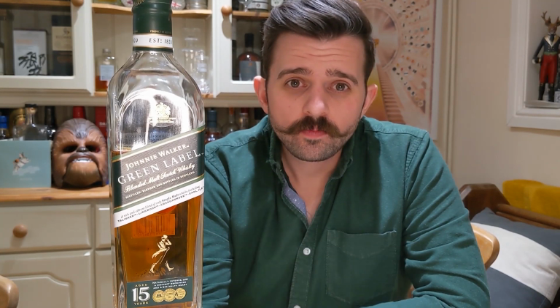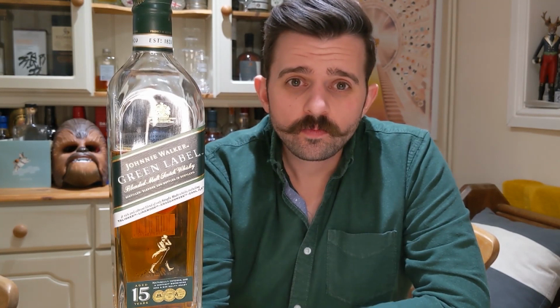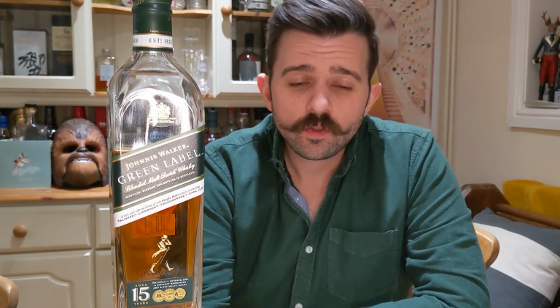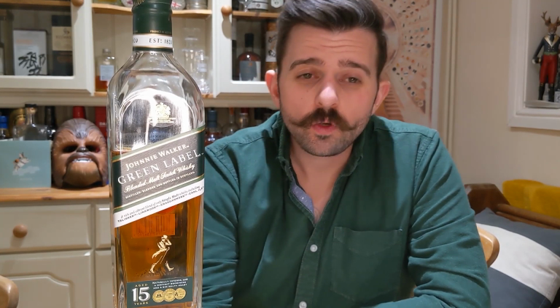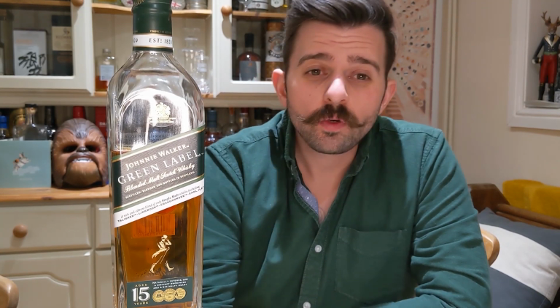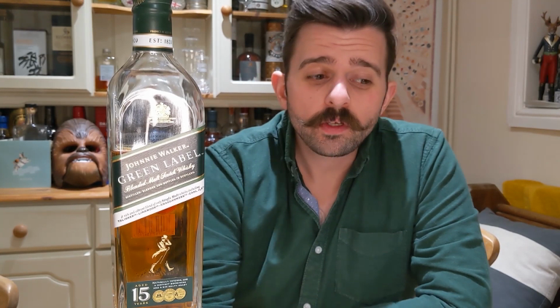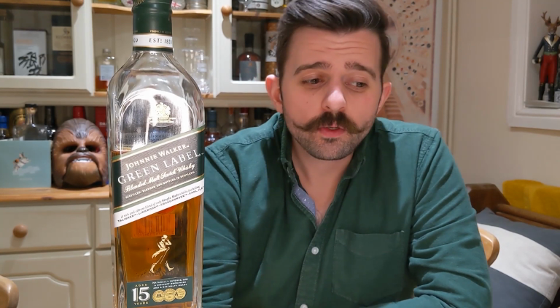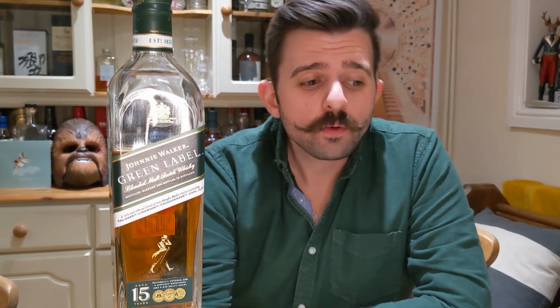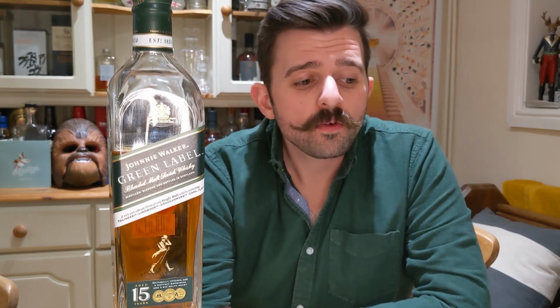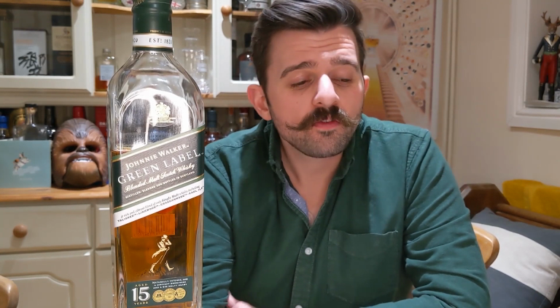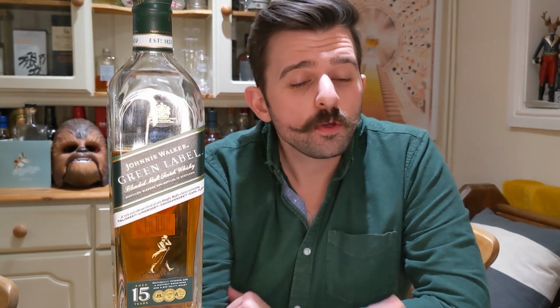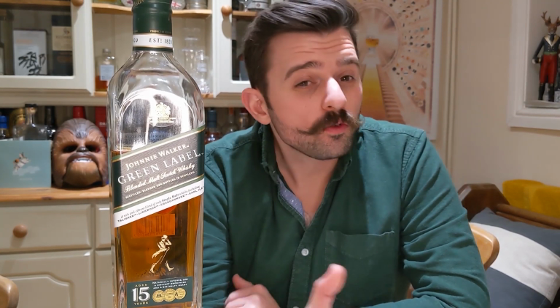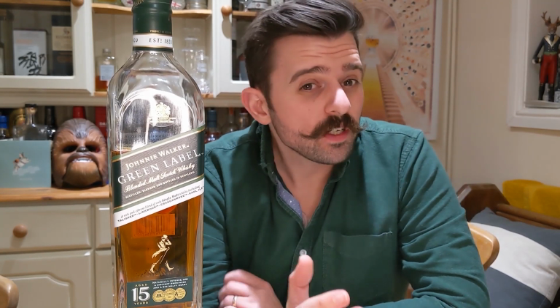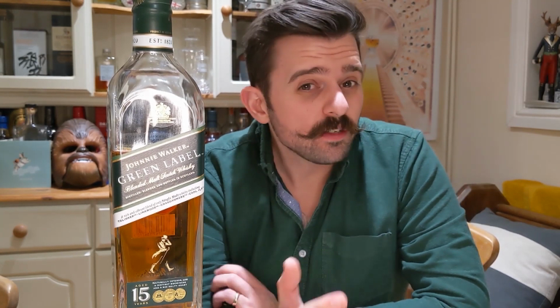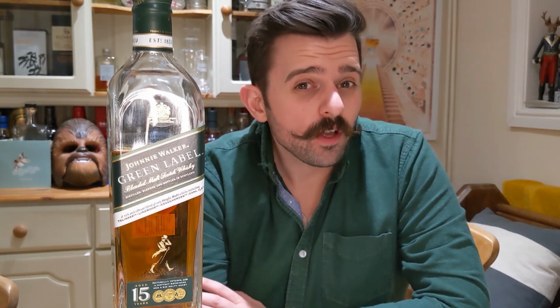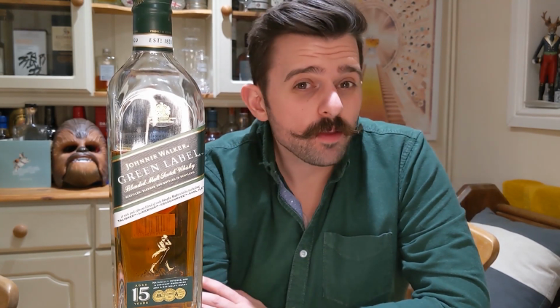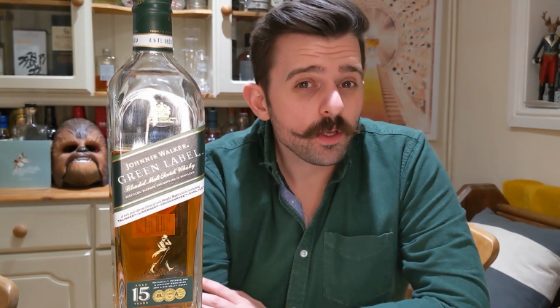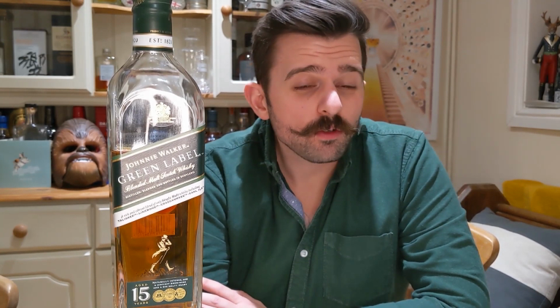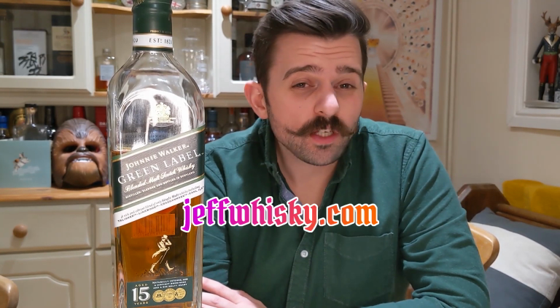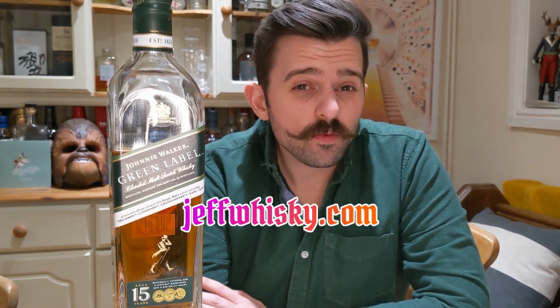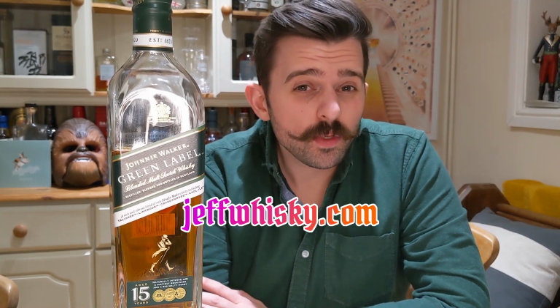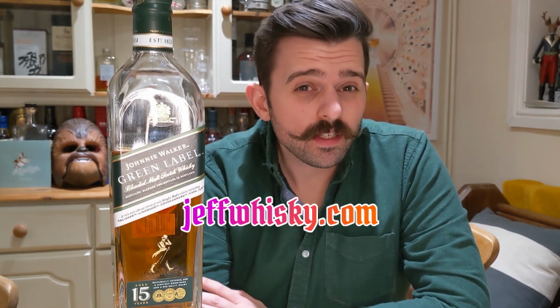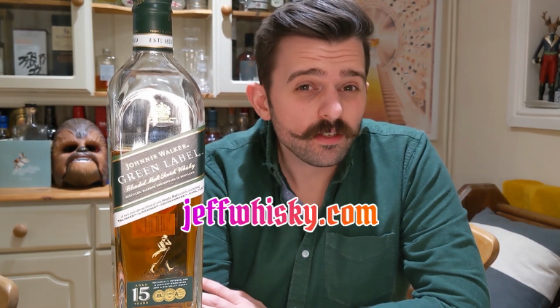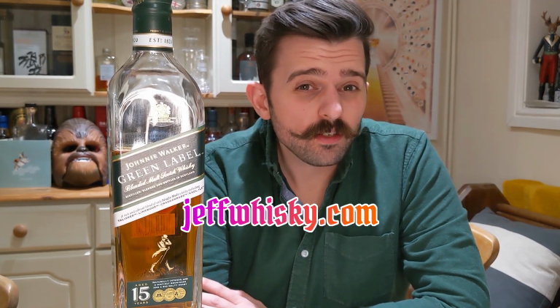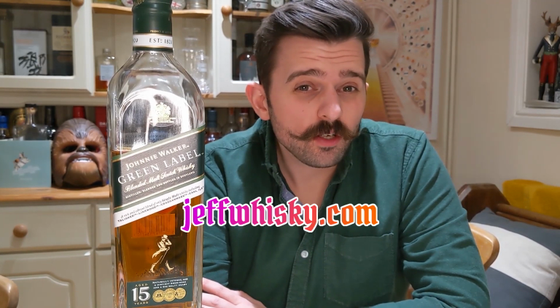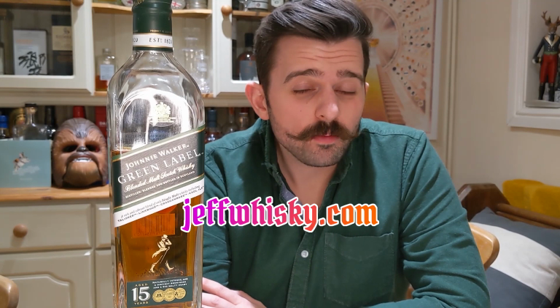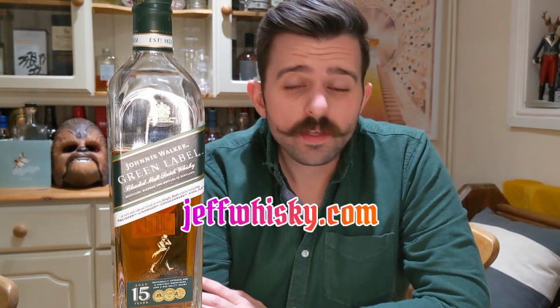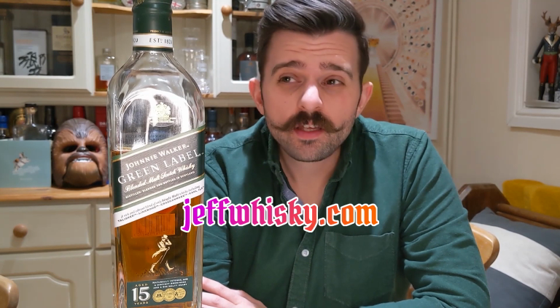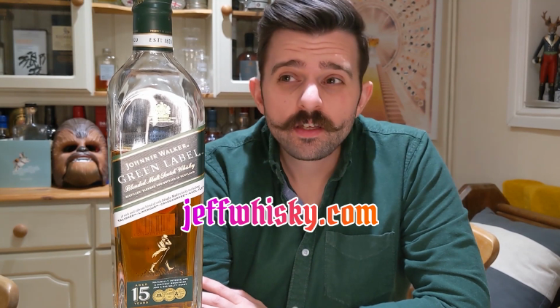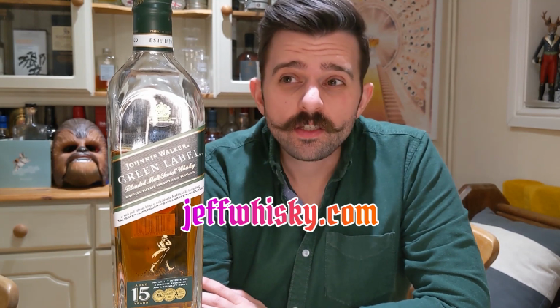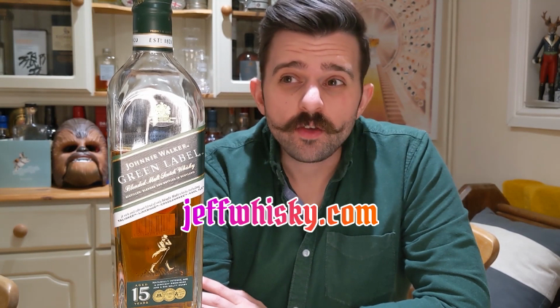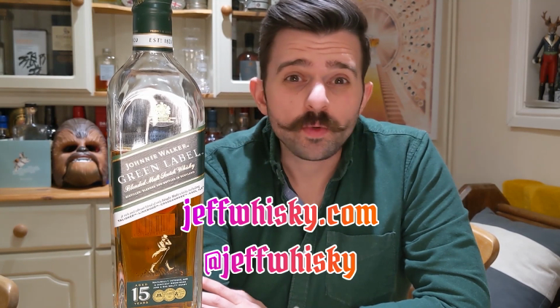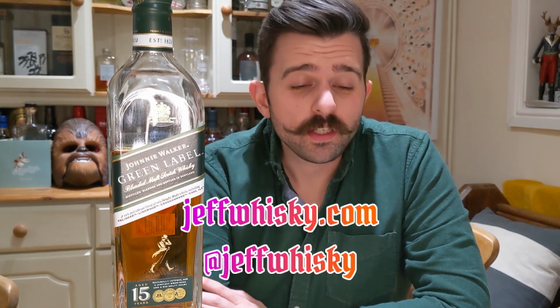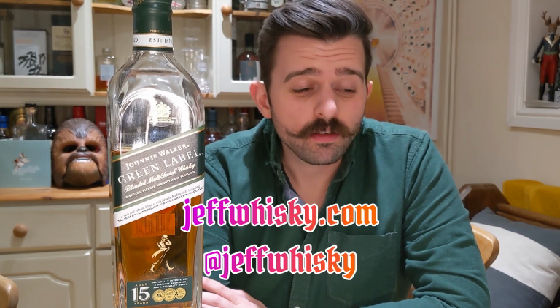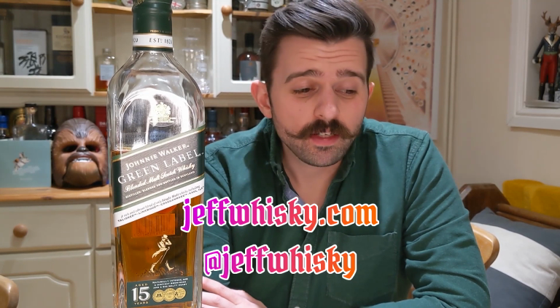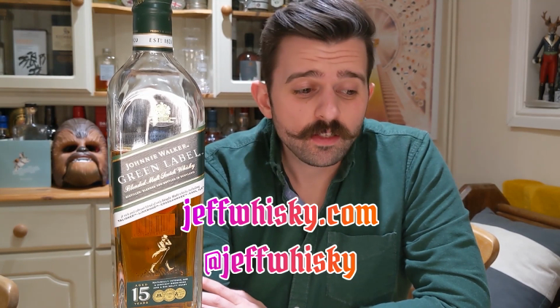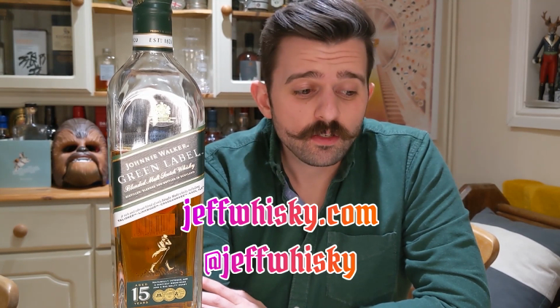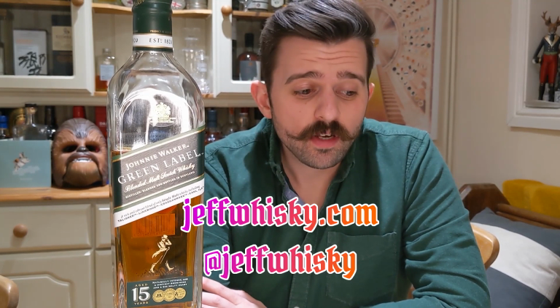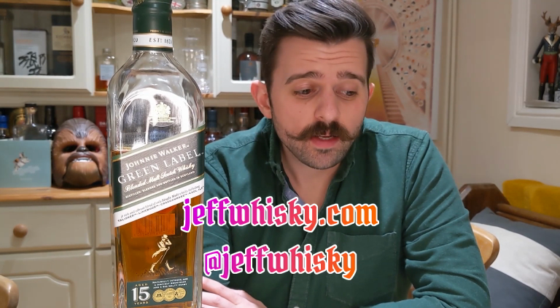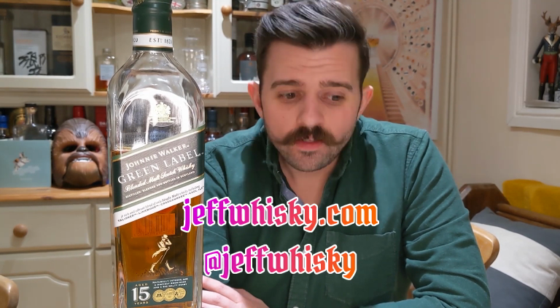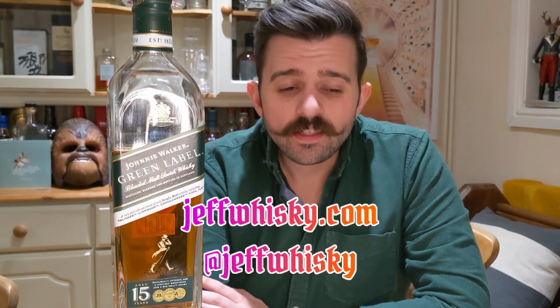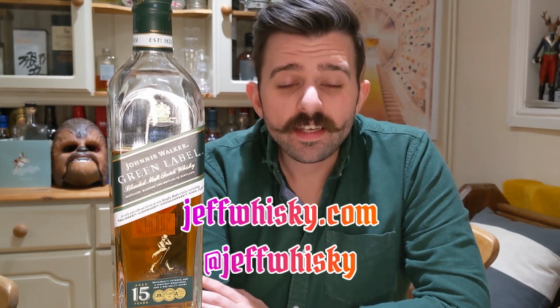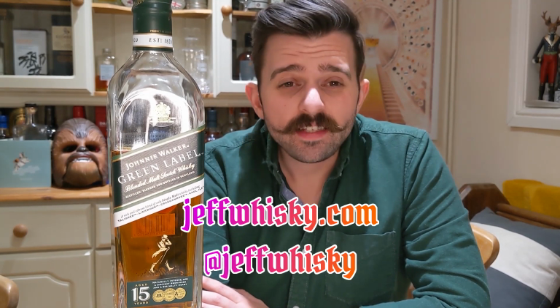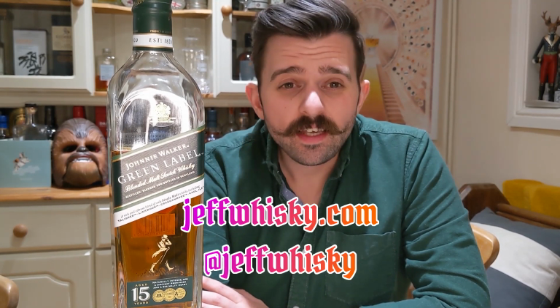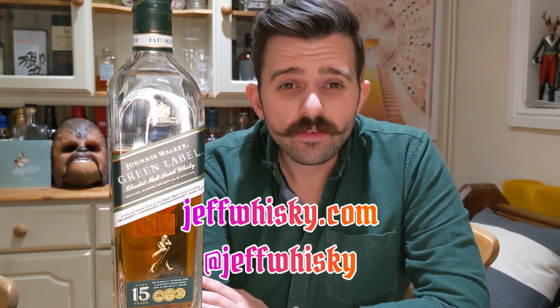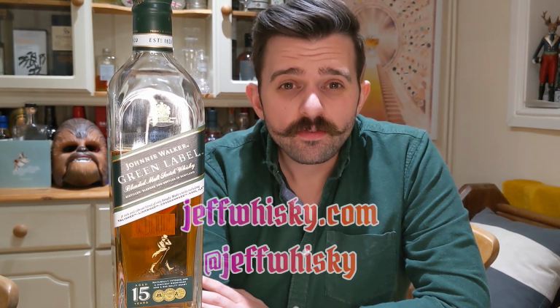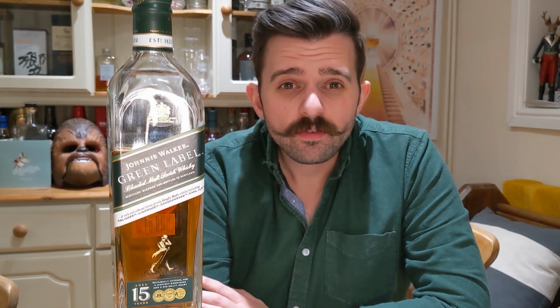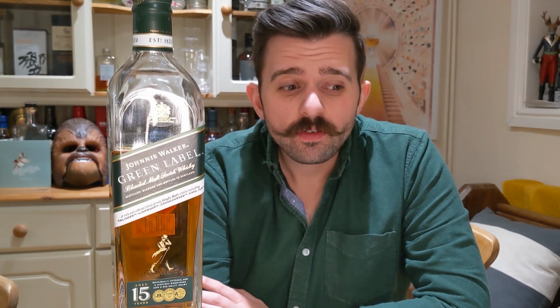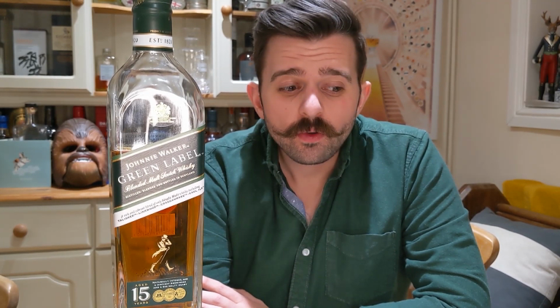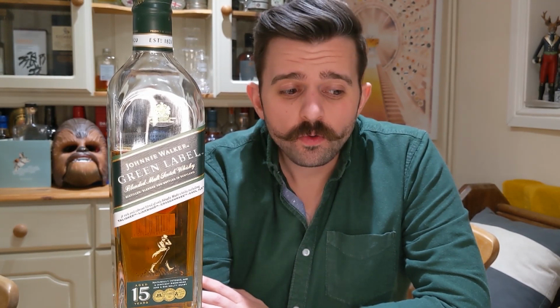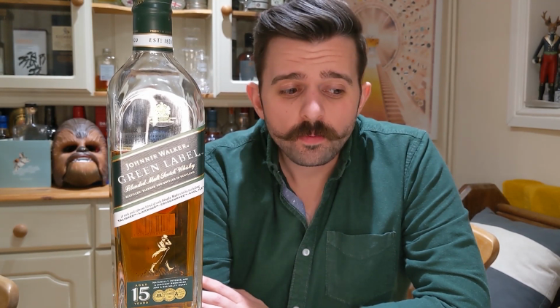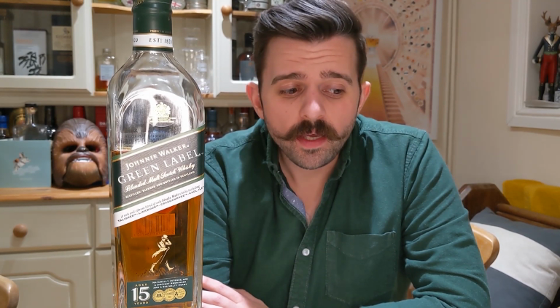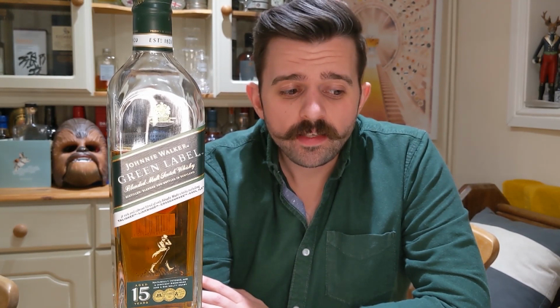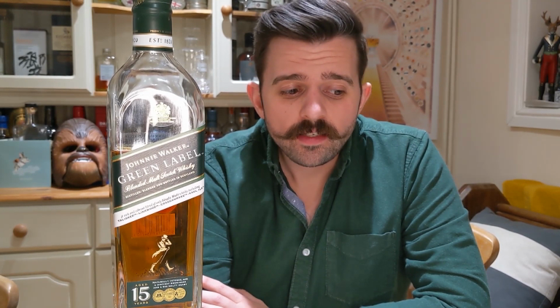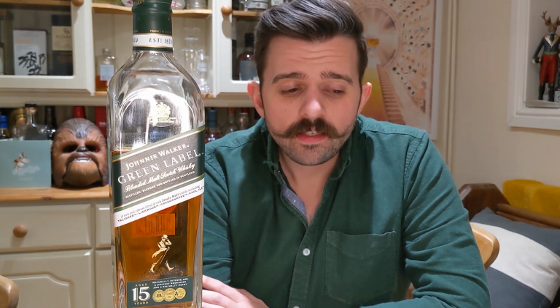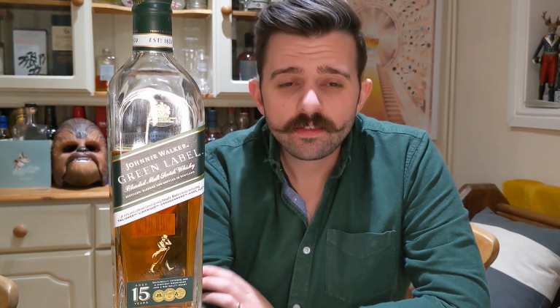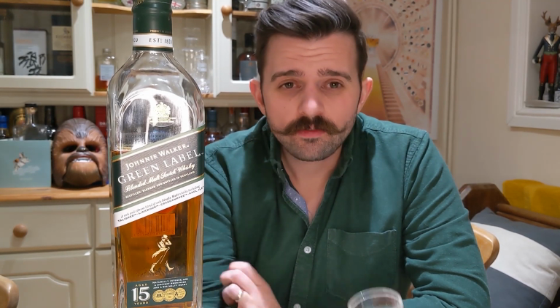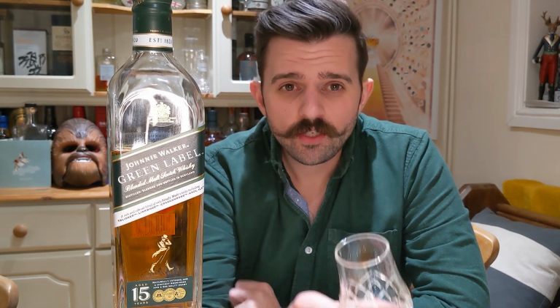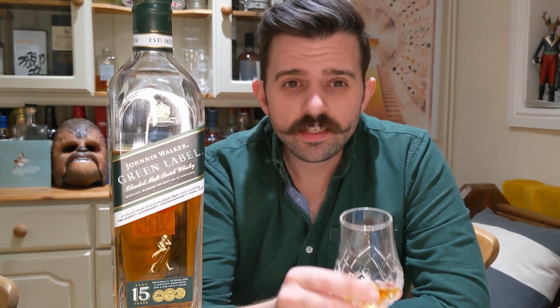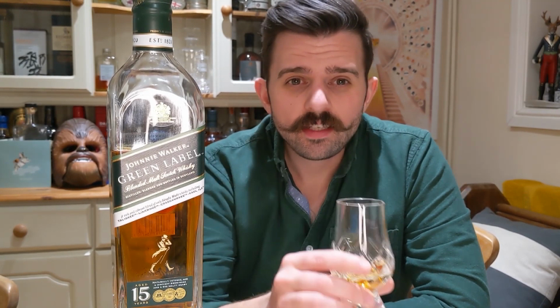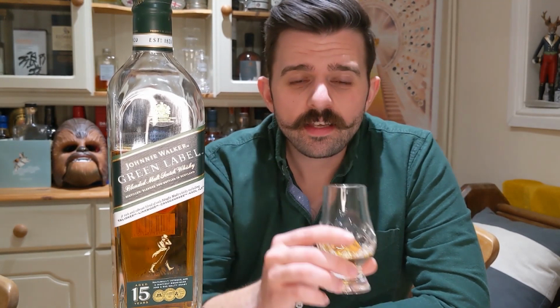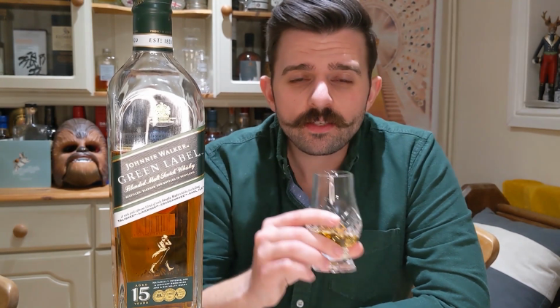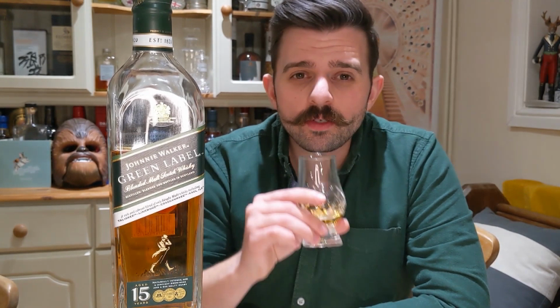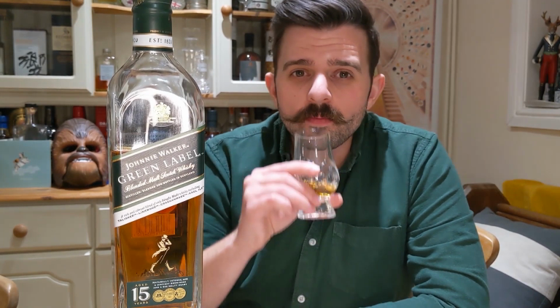So all in all, feel free to find me on jeffwhisky.com, jeffwhisky on Instagram. Stay safe, all the best, cheers to the next one.